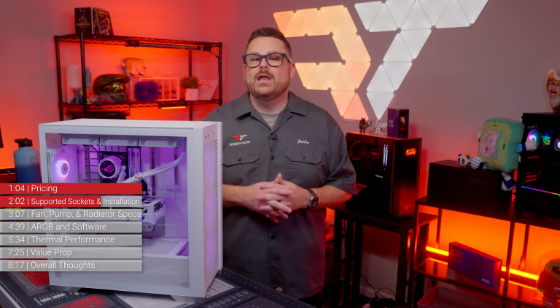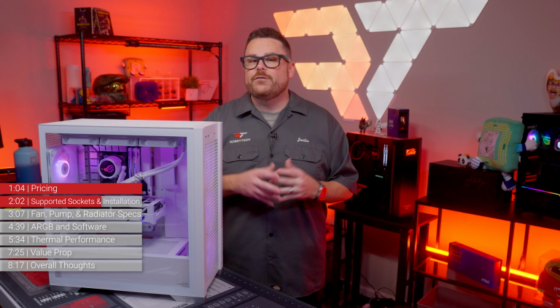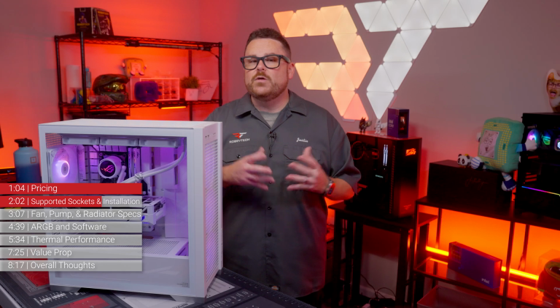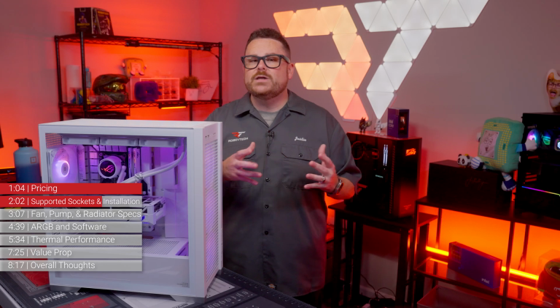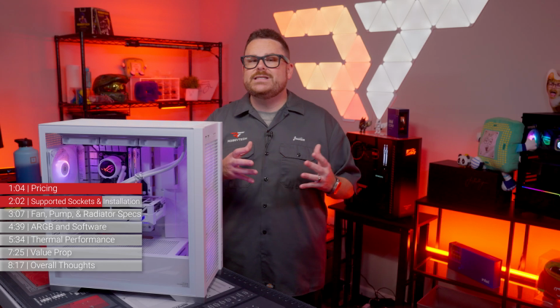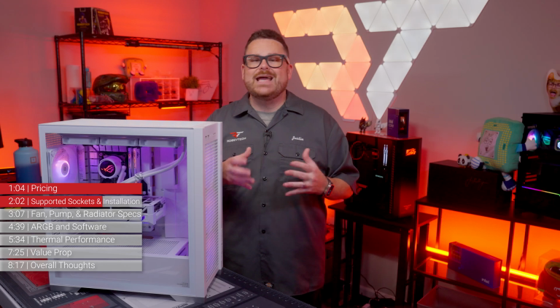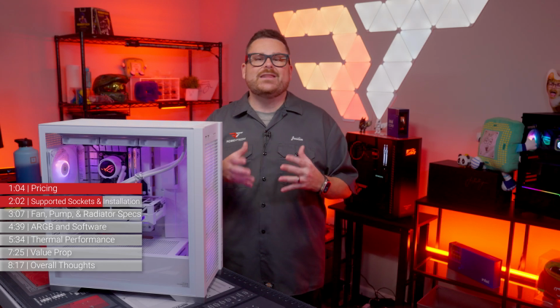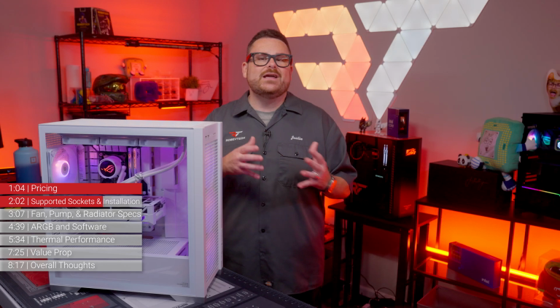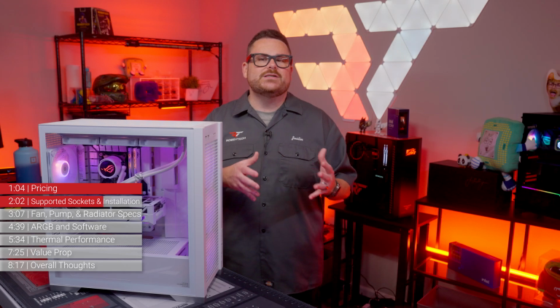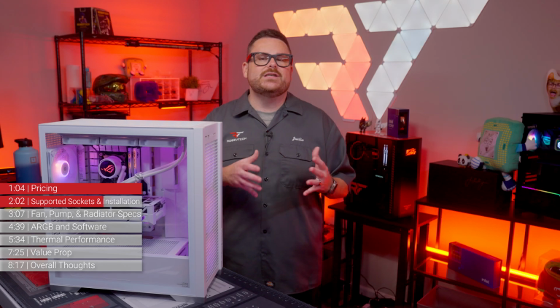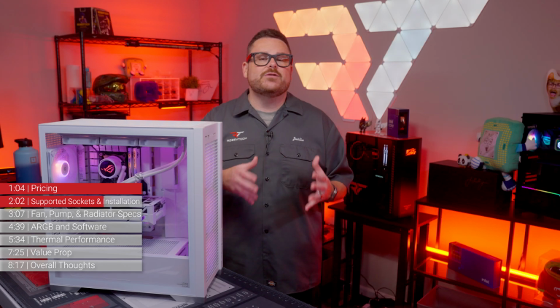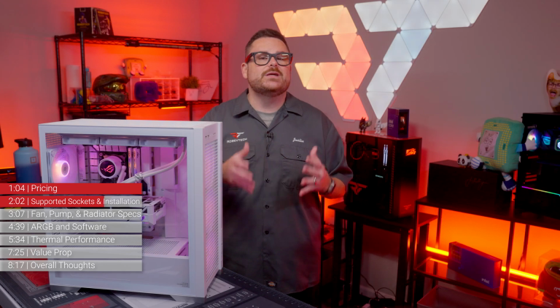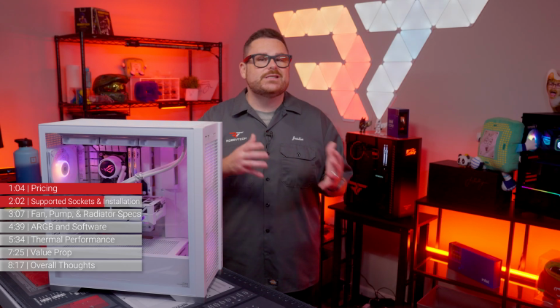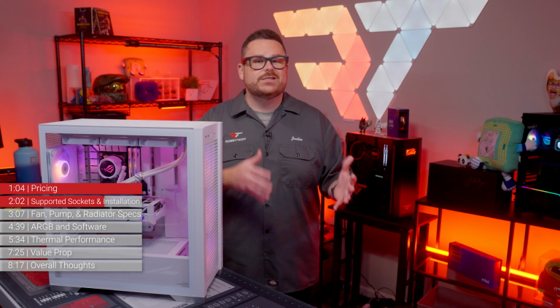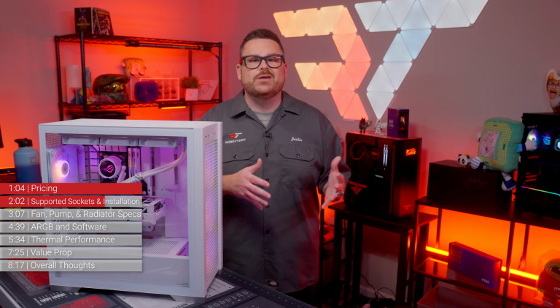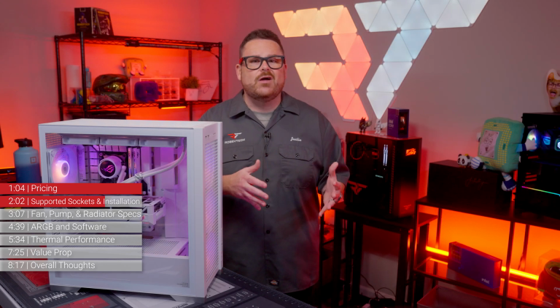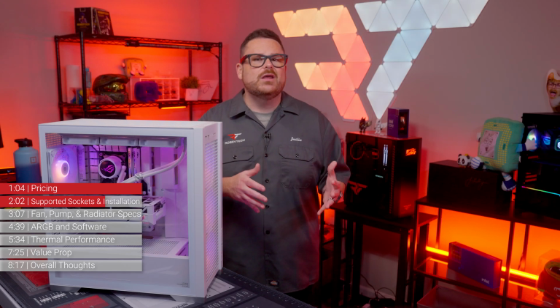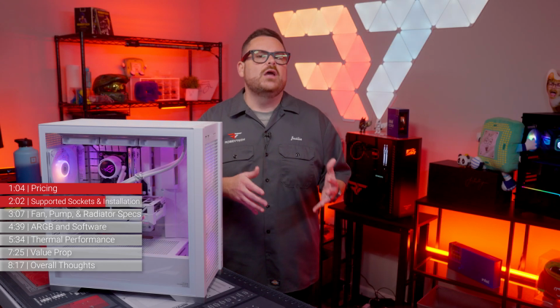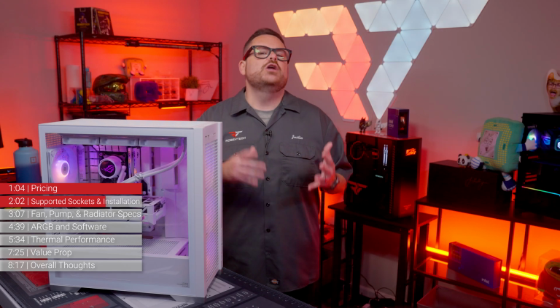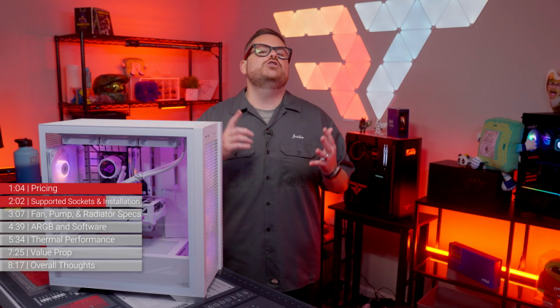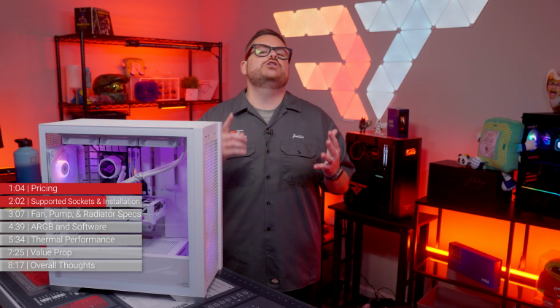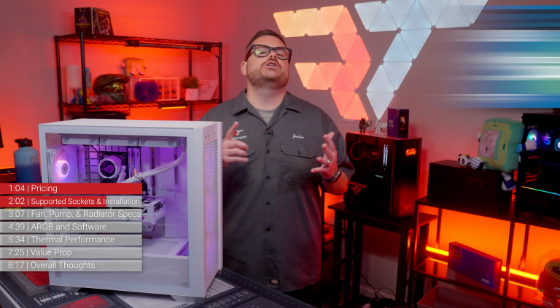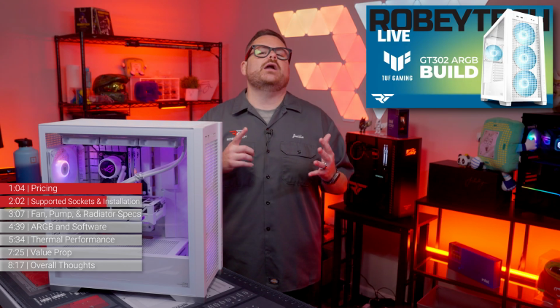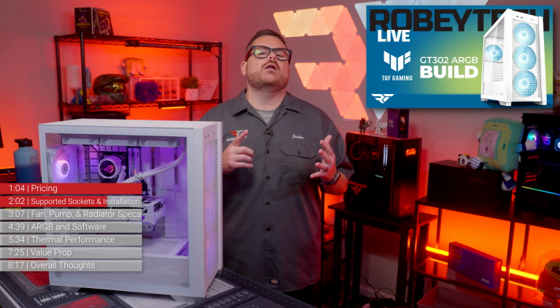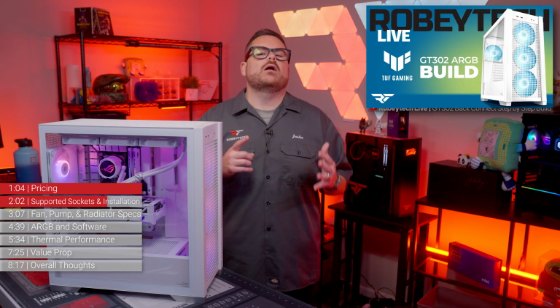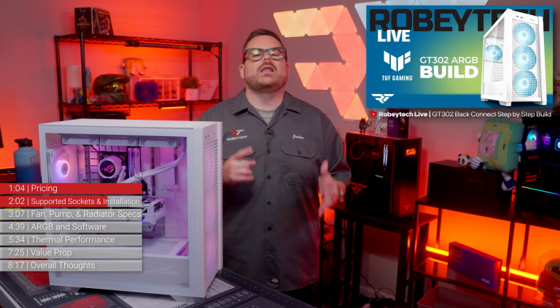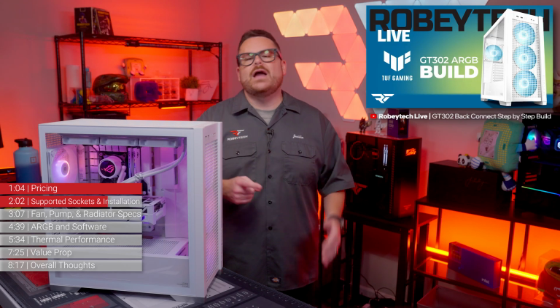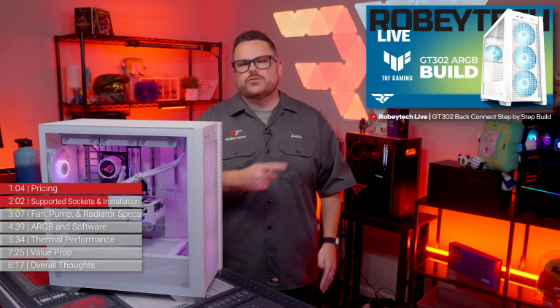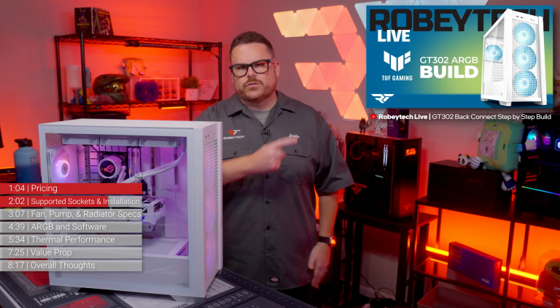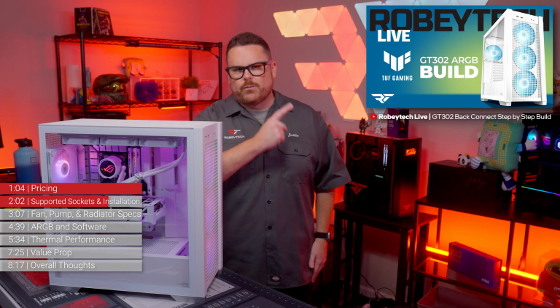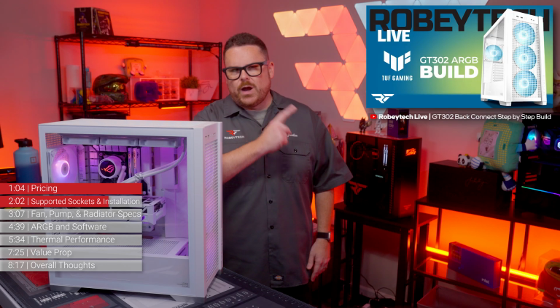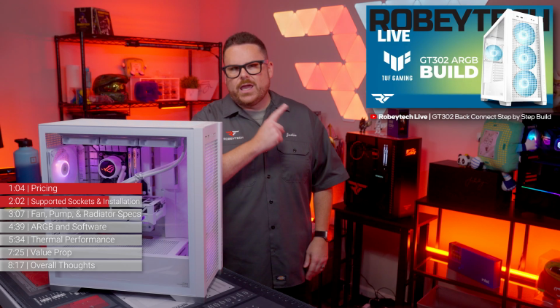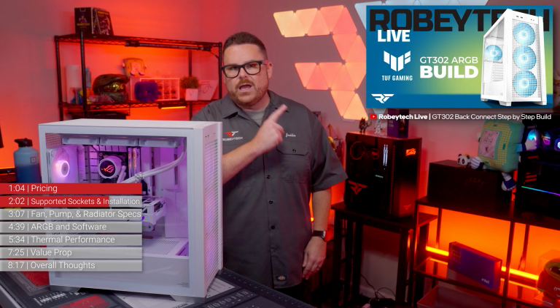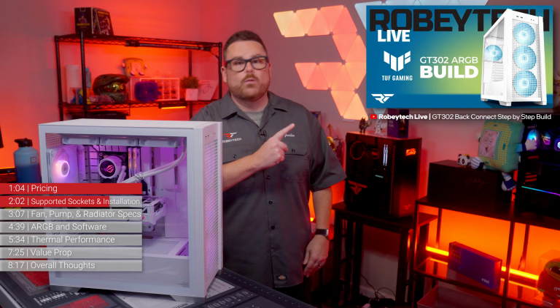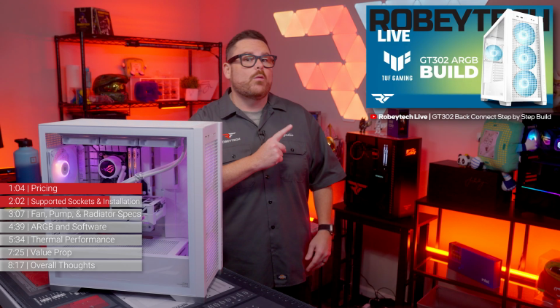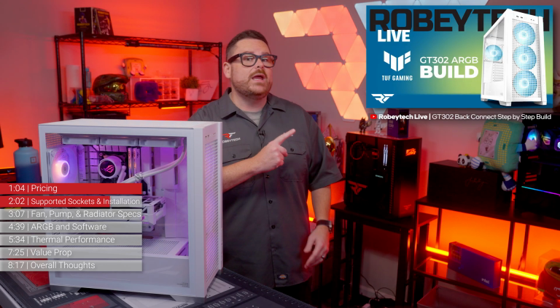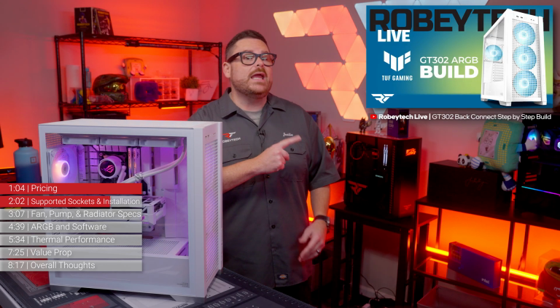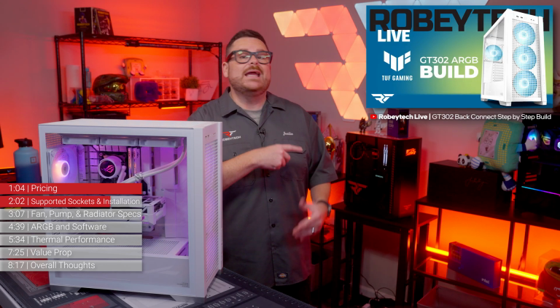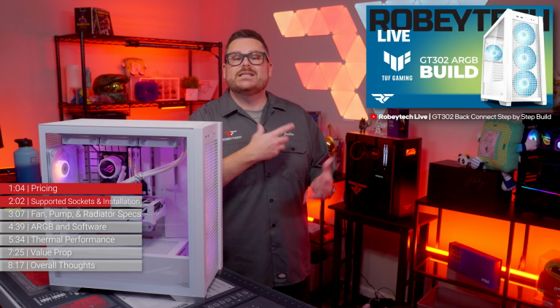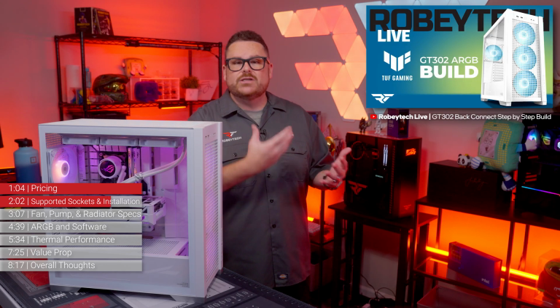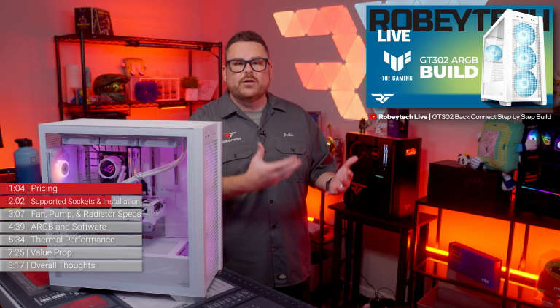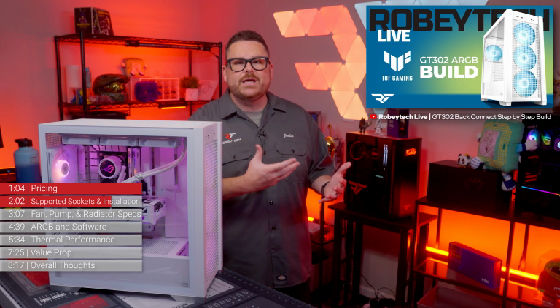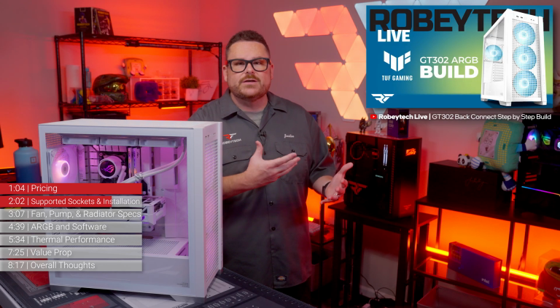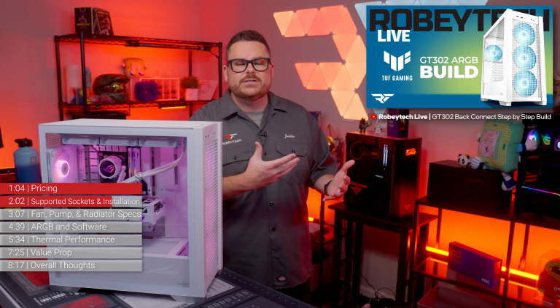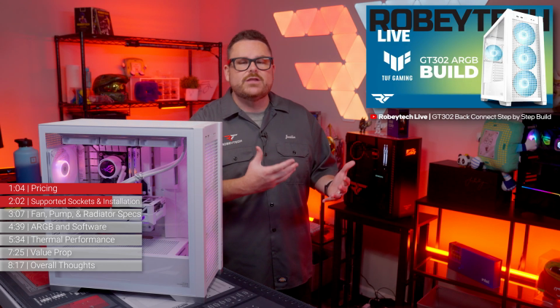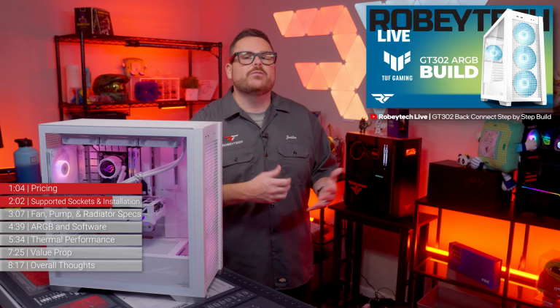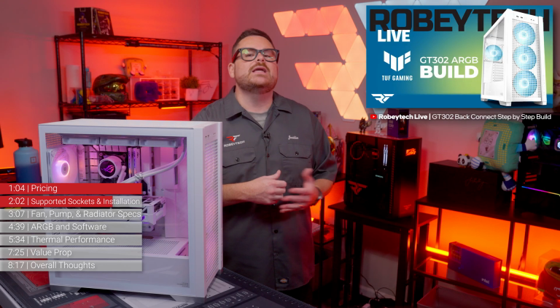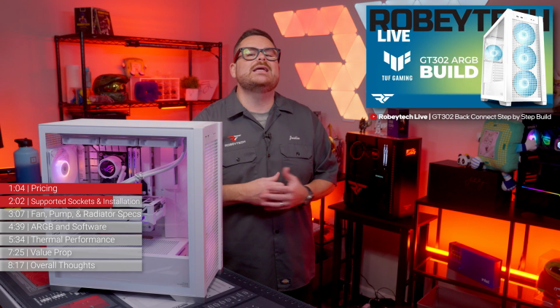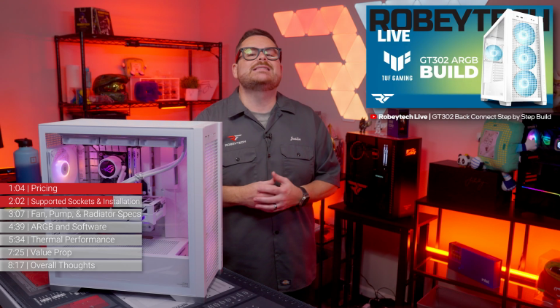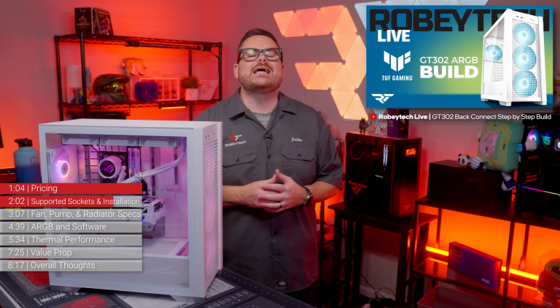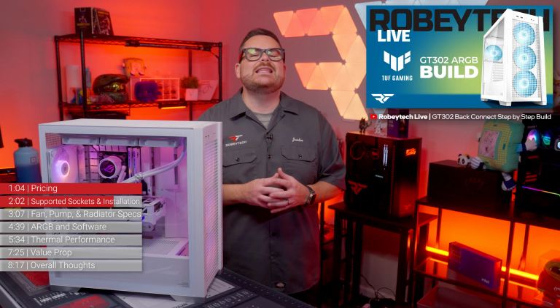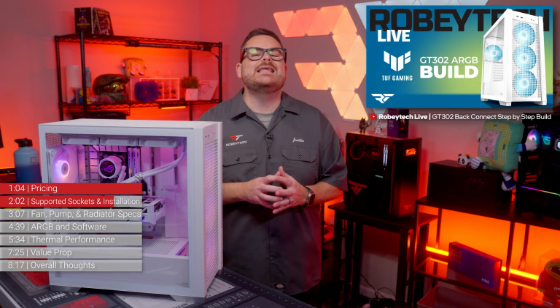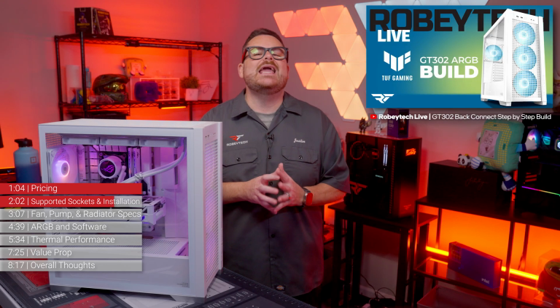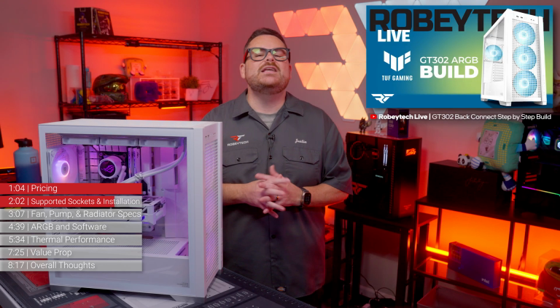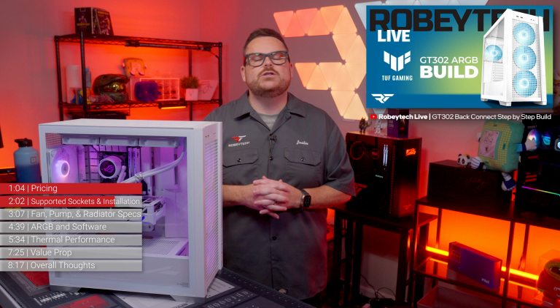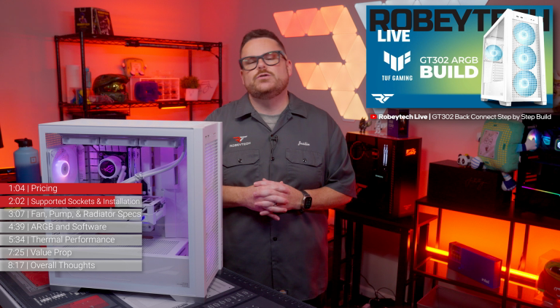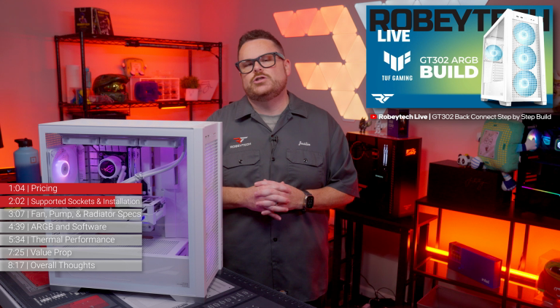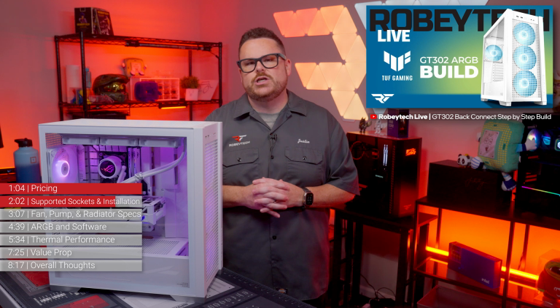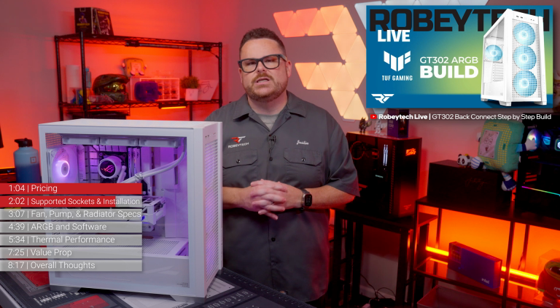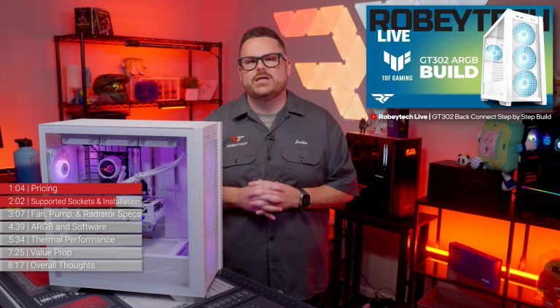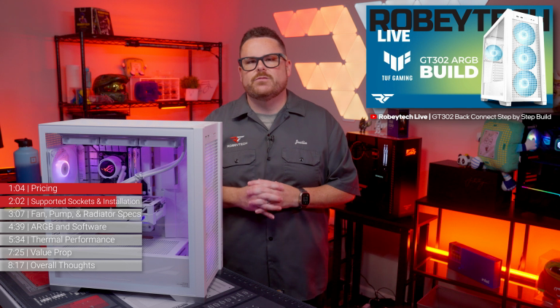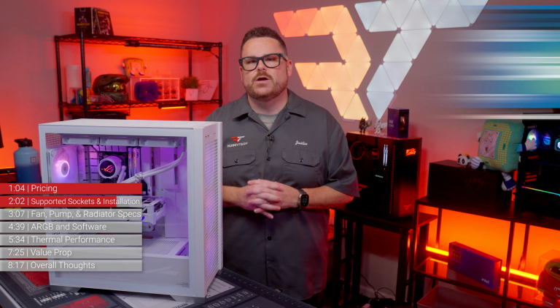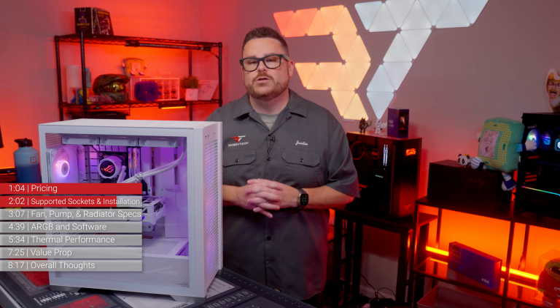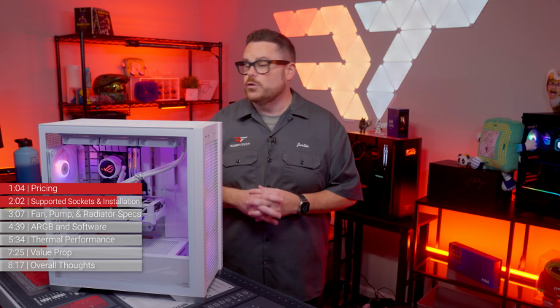If you want to see how the LC3 is installed, check out our livestream where we install the LC3 inside of the ASUS GT302 — it's a very beautiful build.